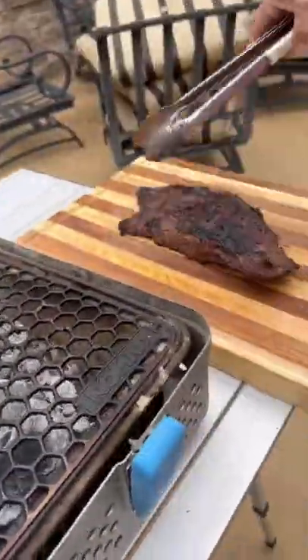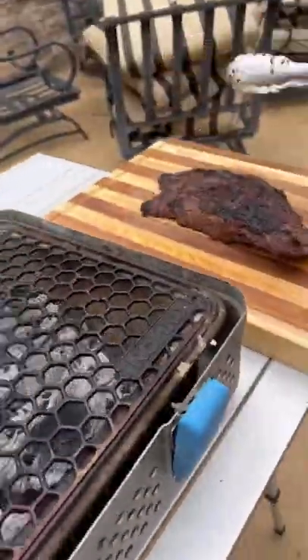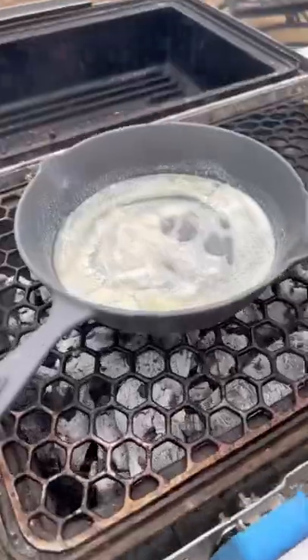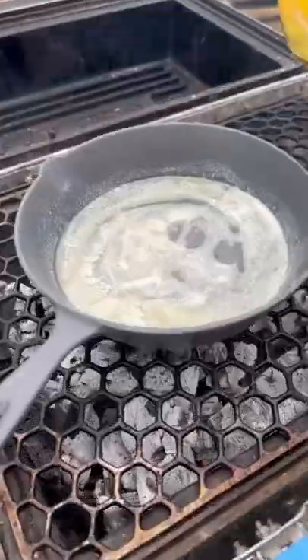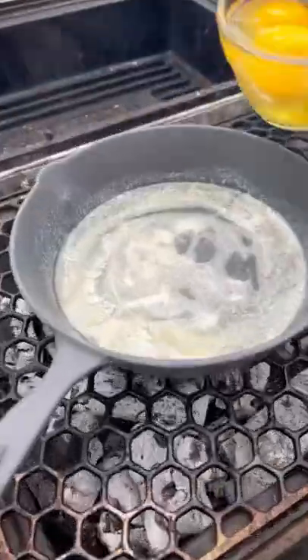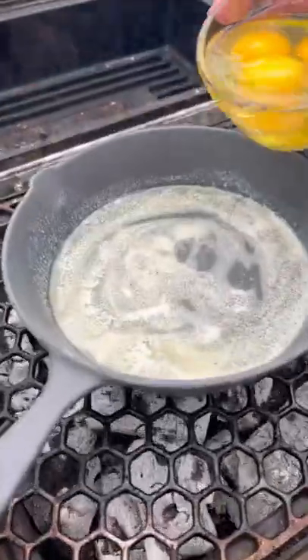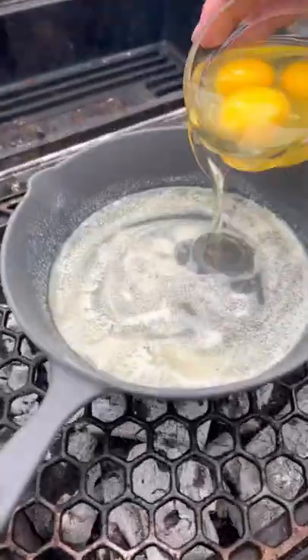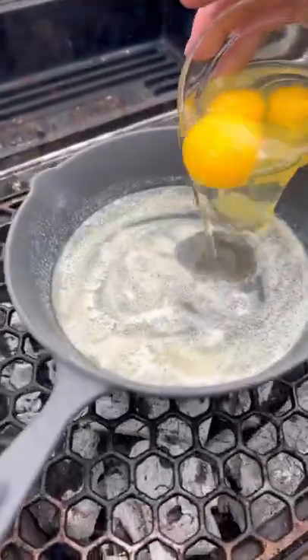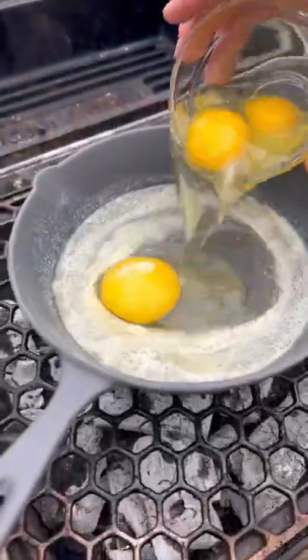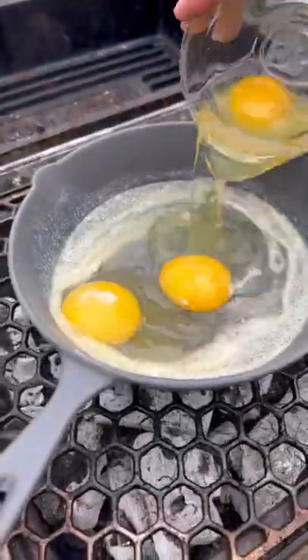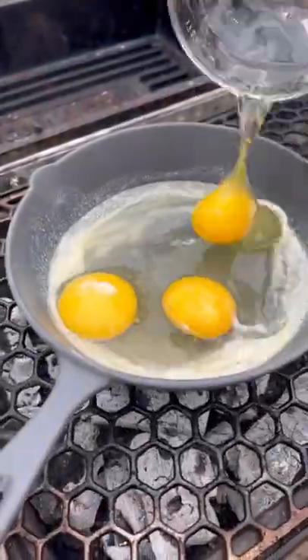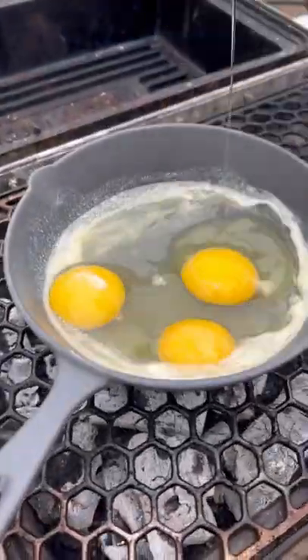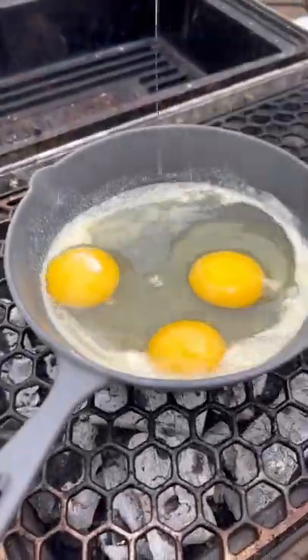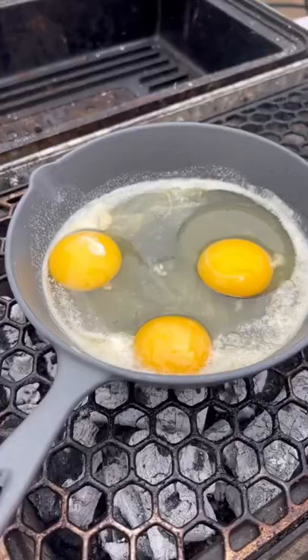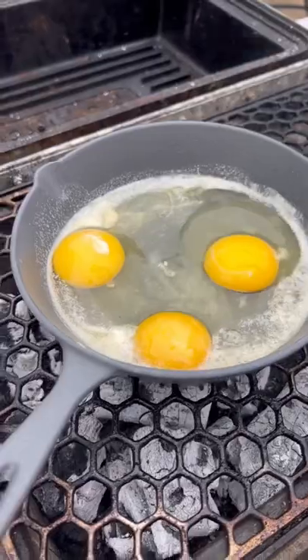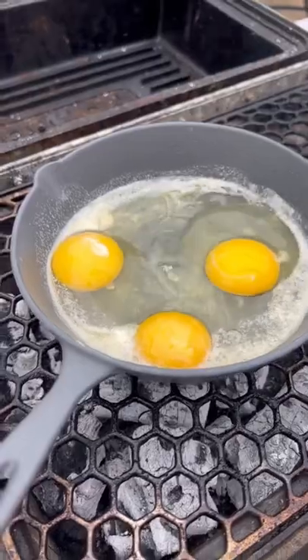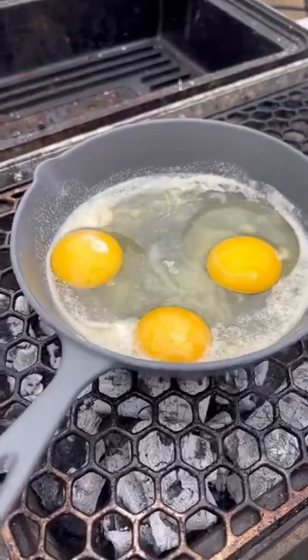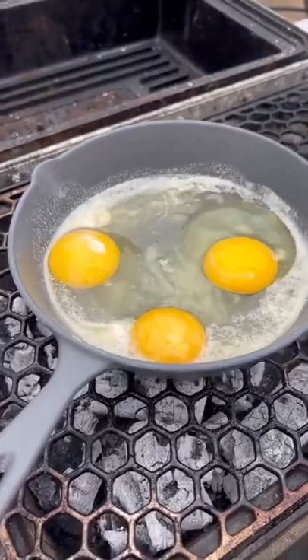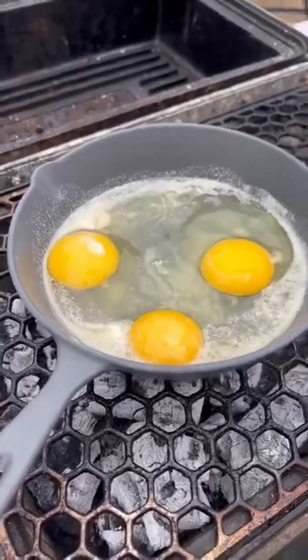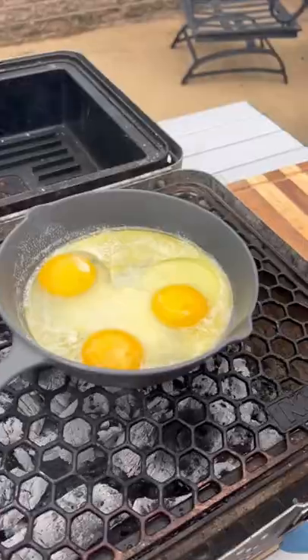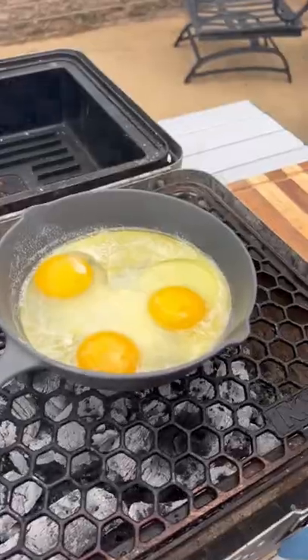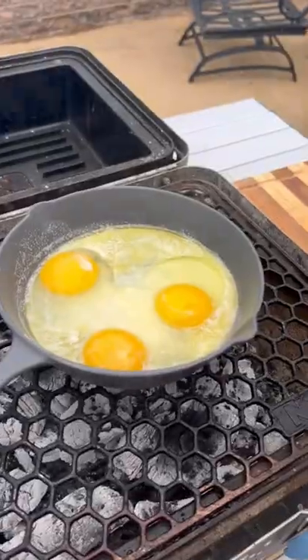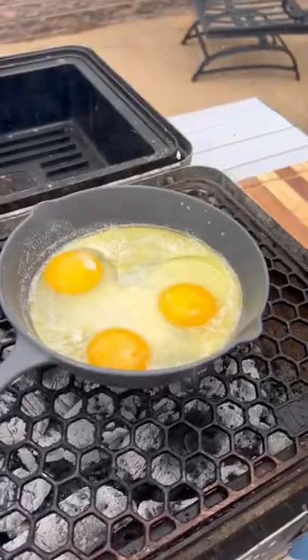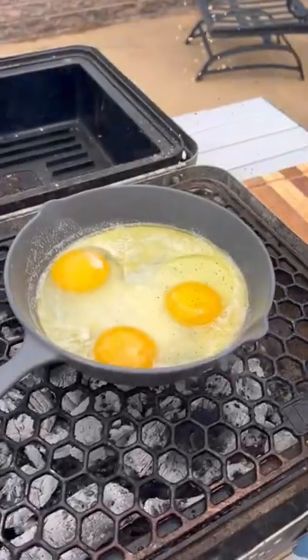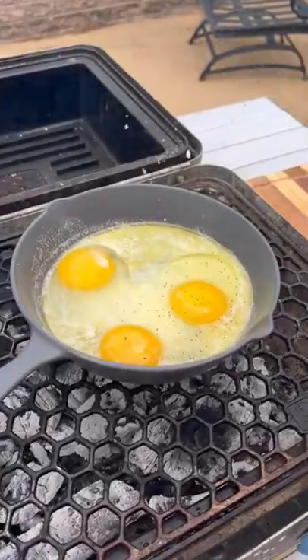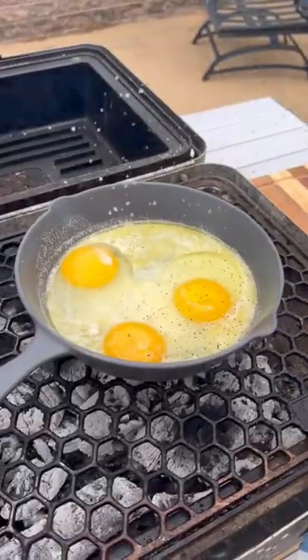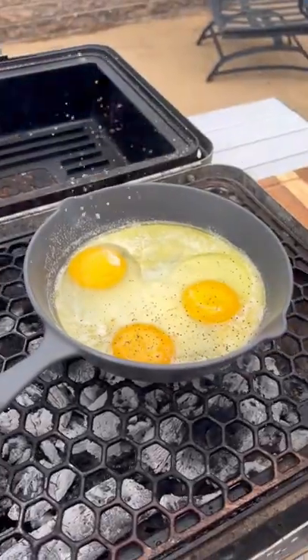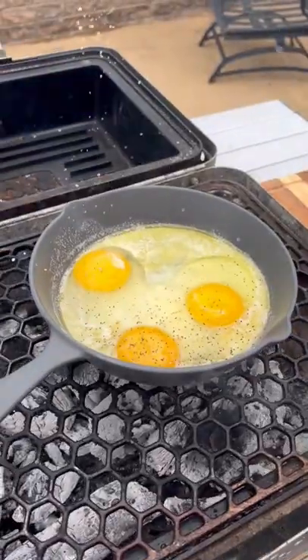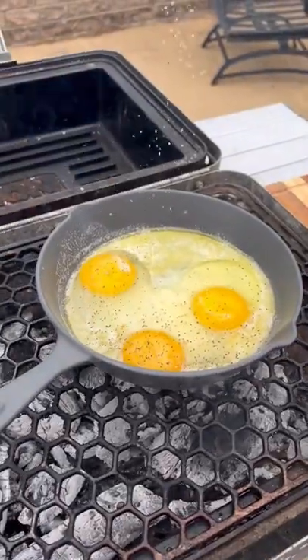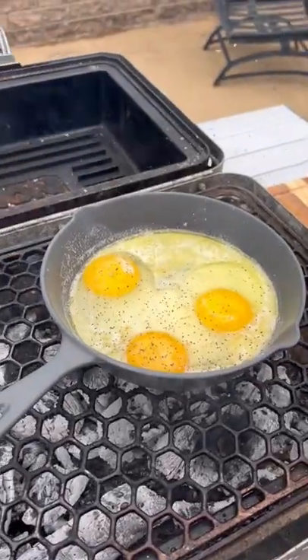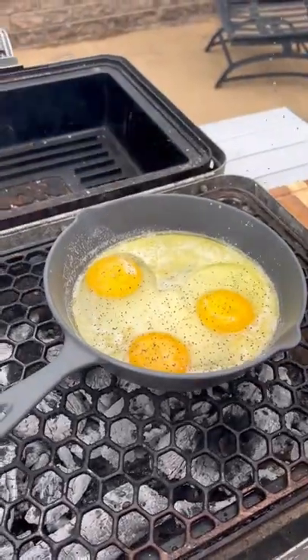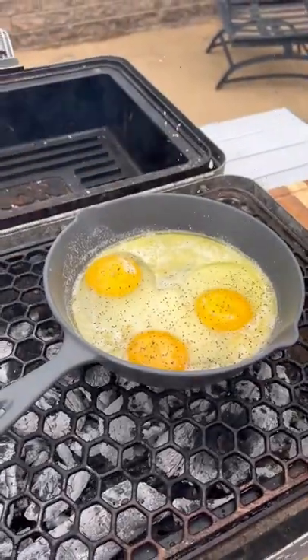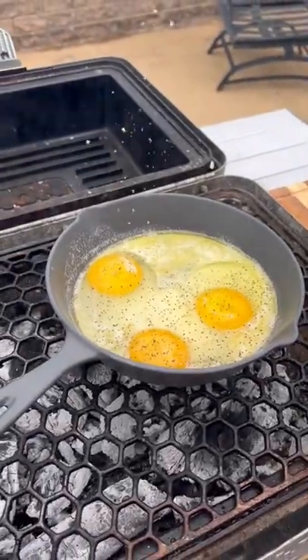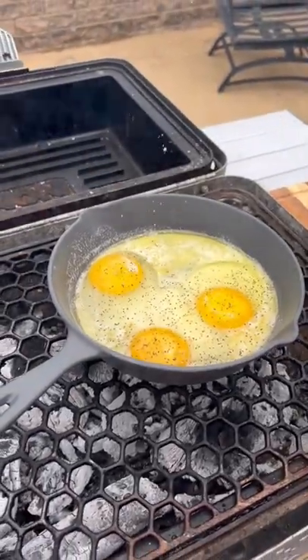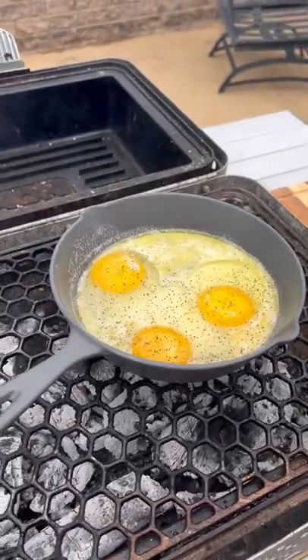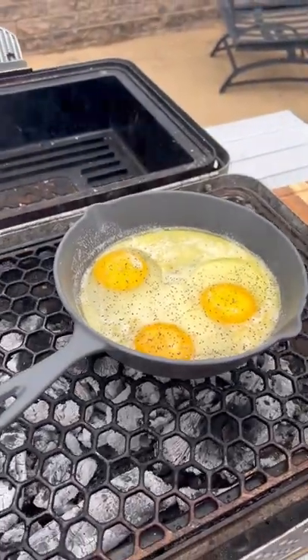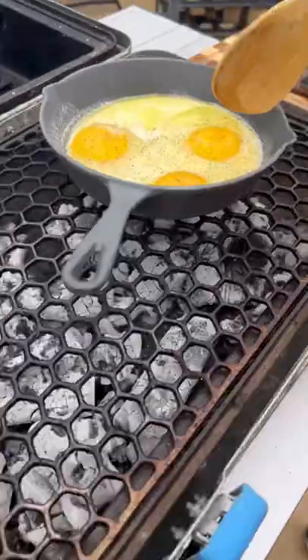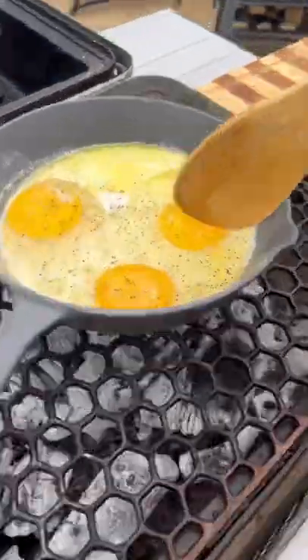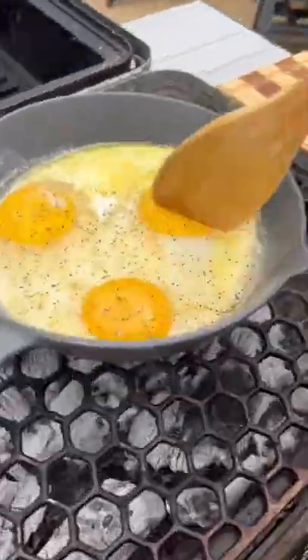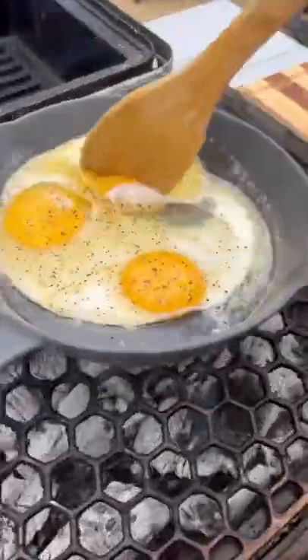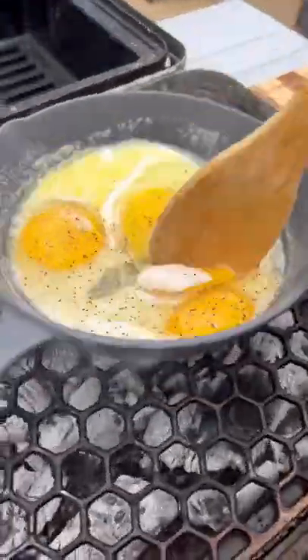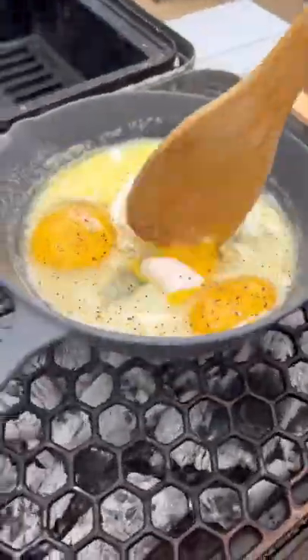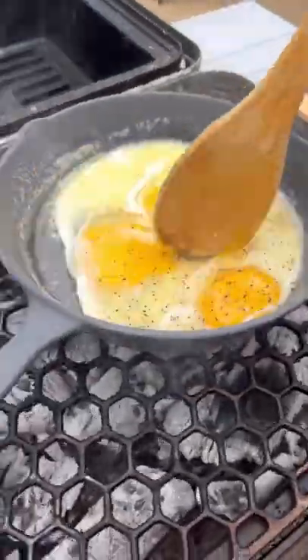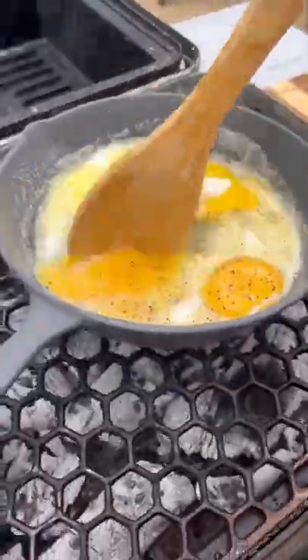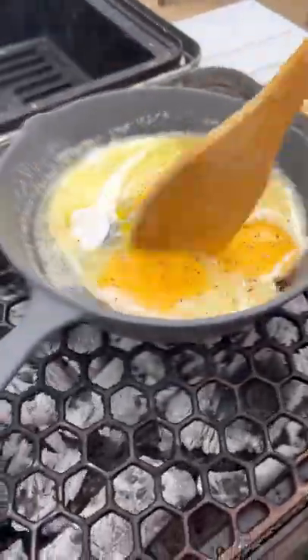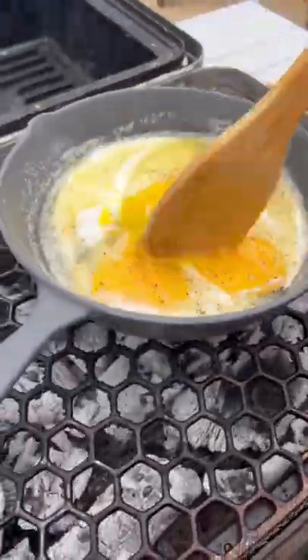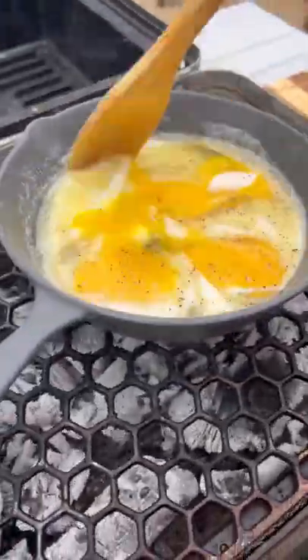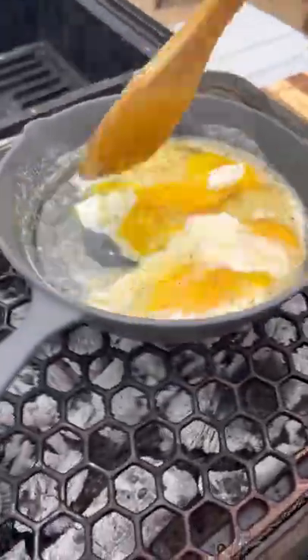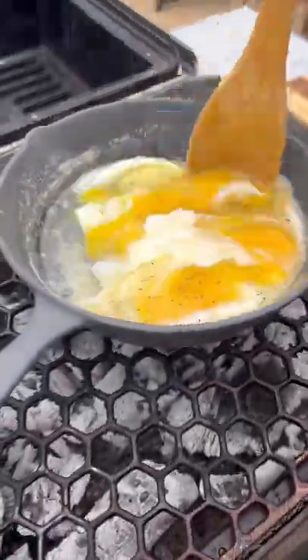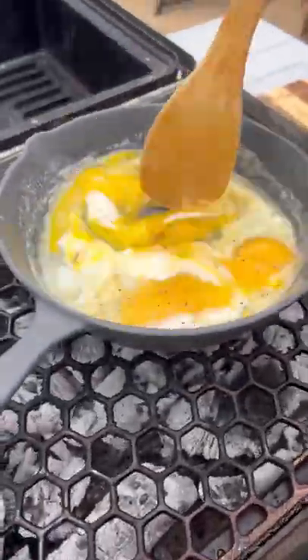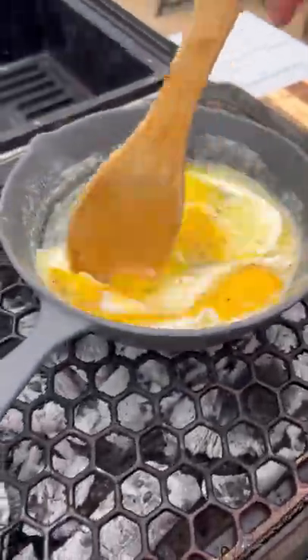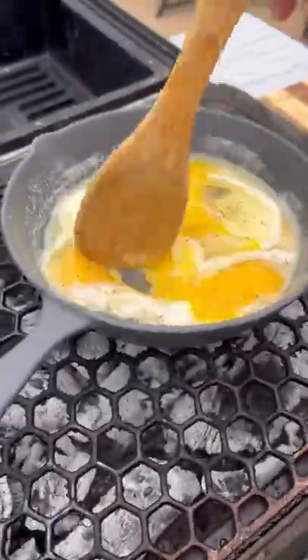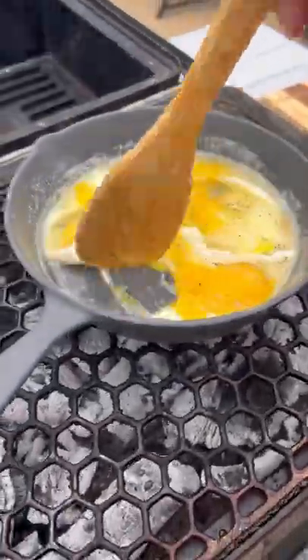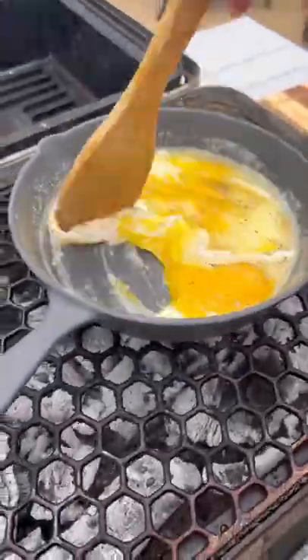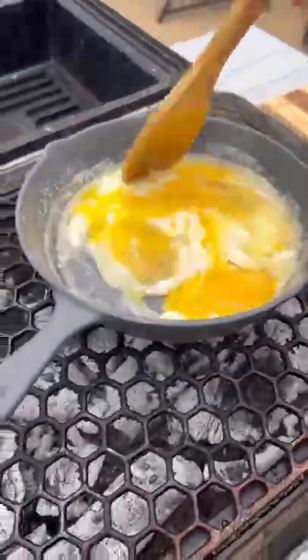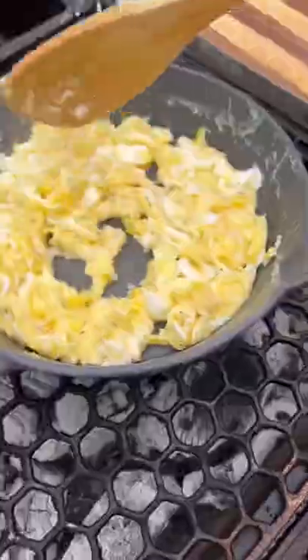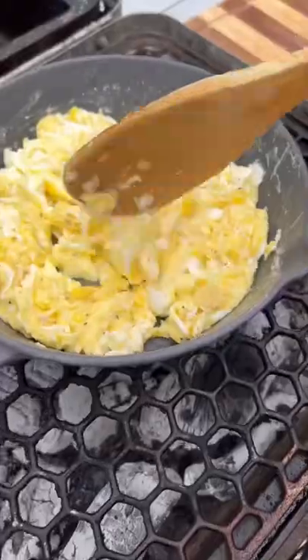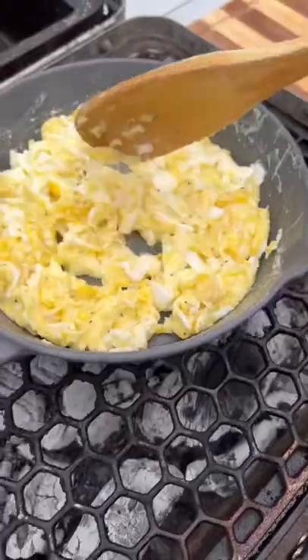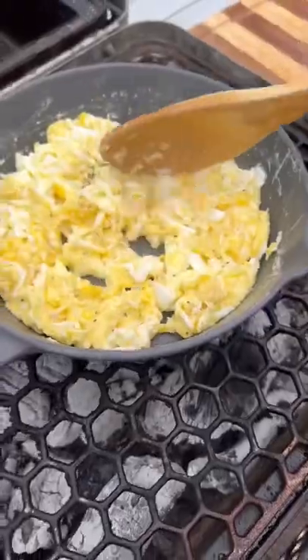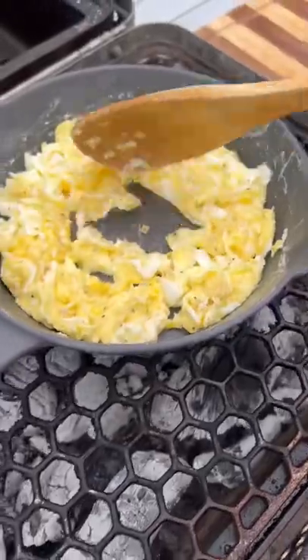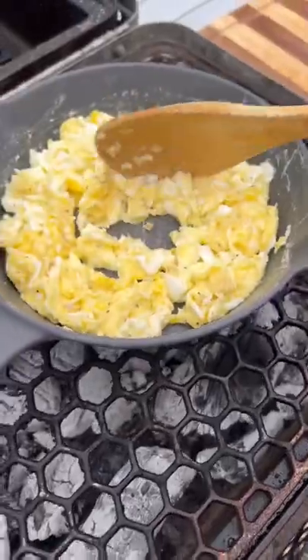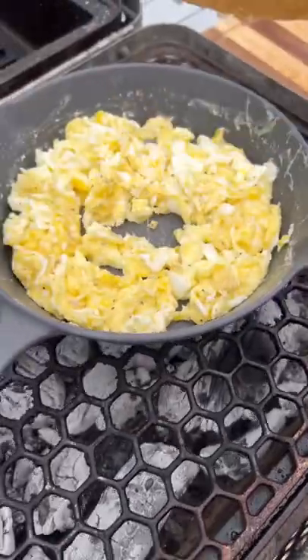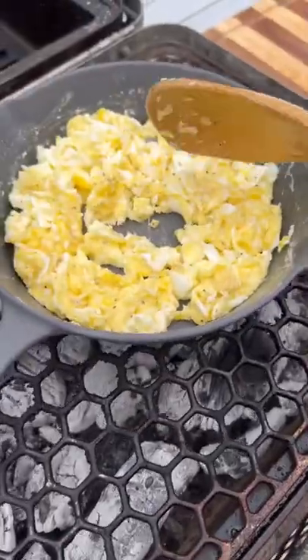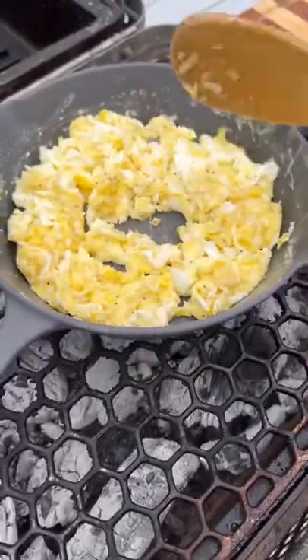We're going to throw a skillet on there, a little butter, few eggs, season them up, get them scrambled up. Now that that steak is rested,